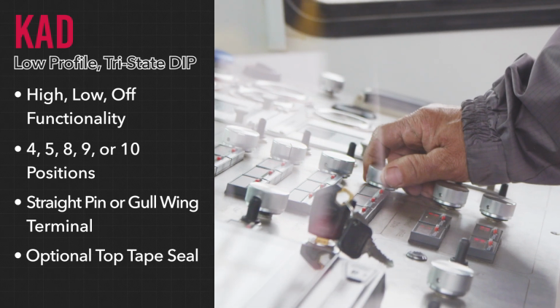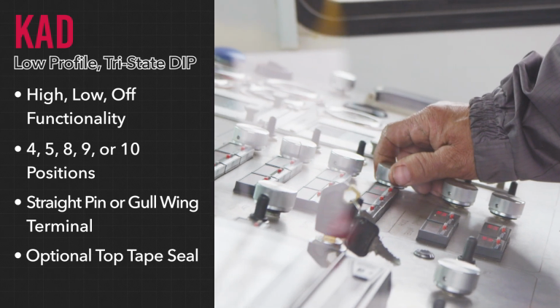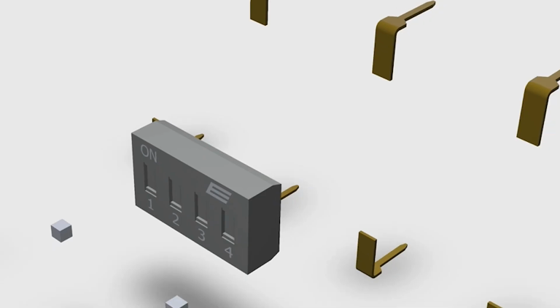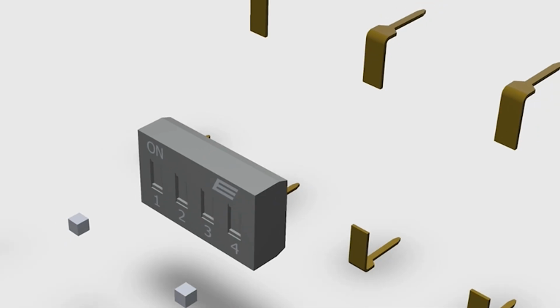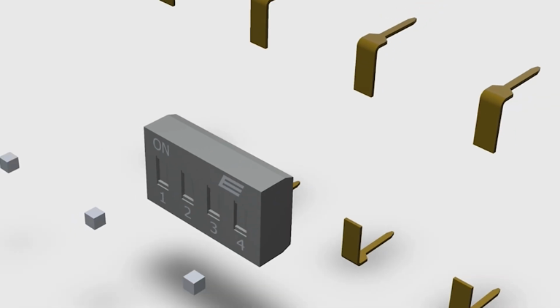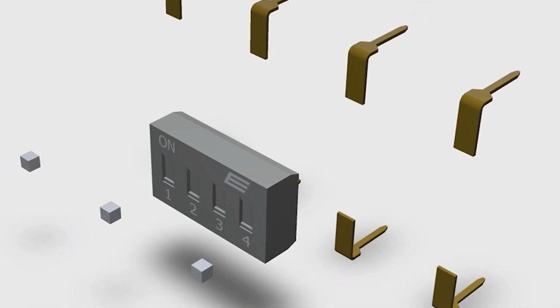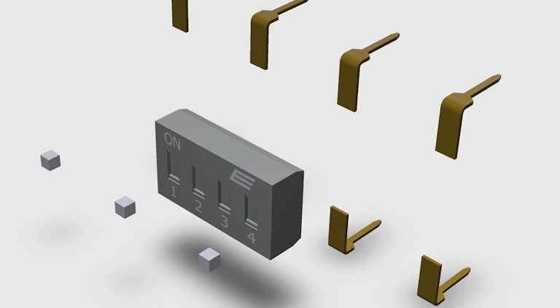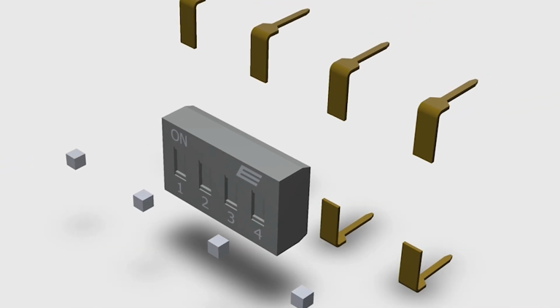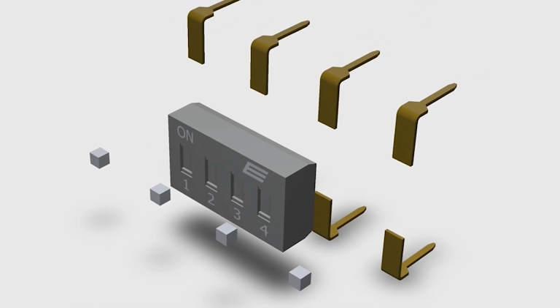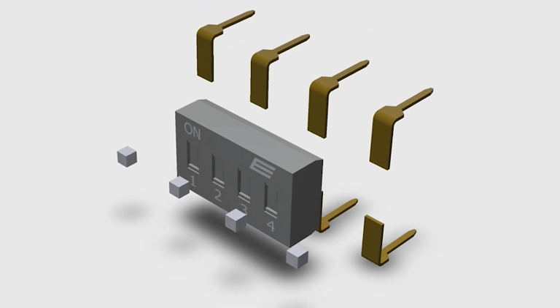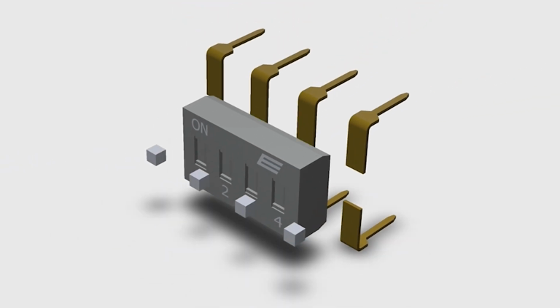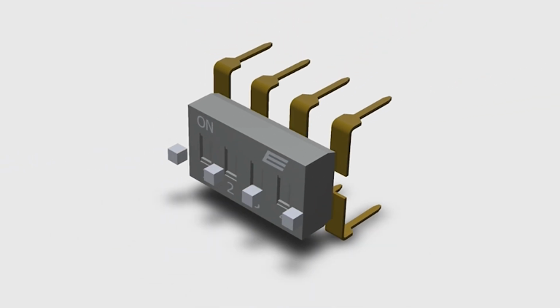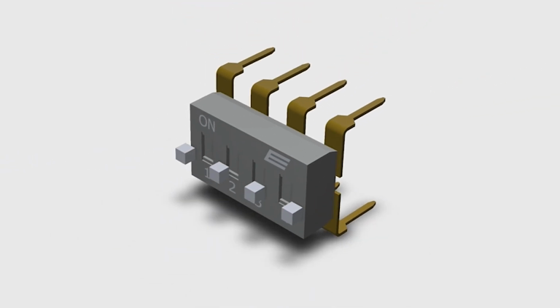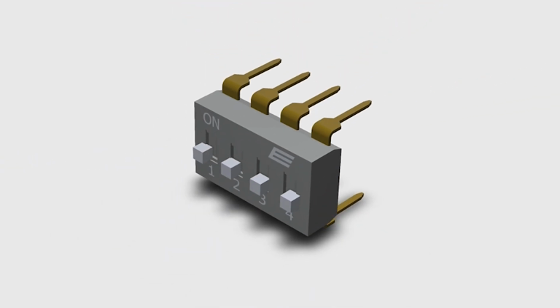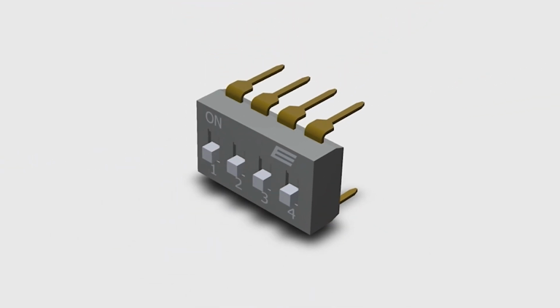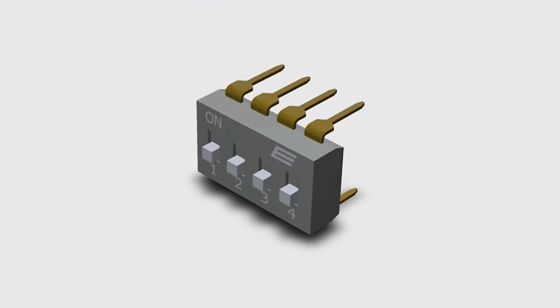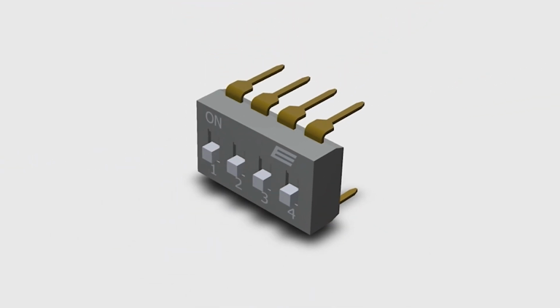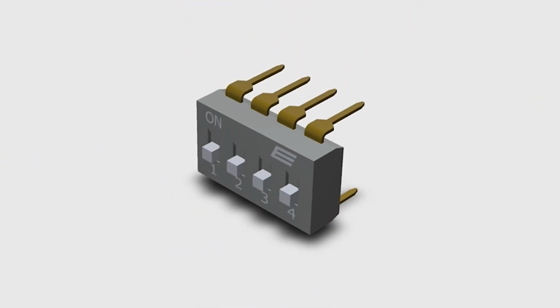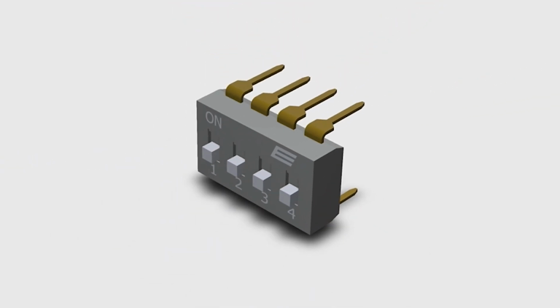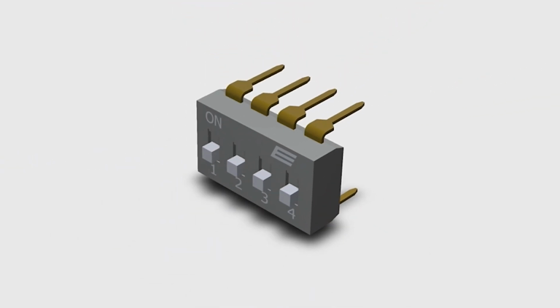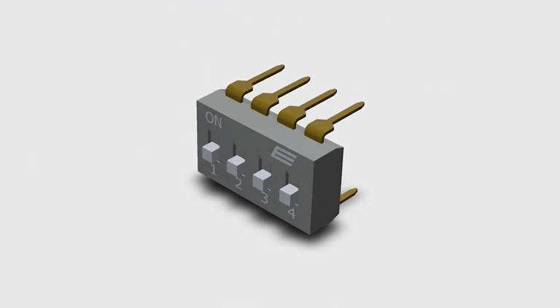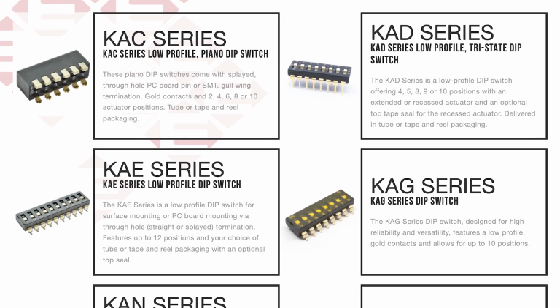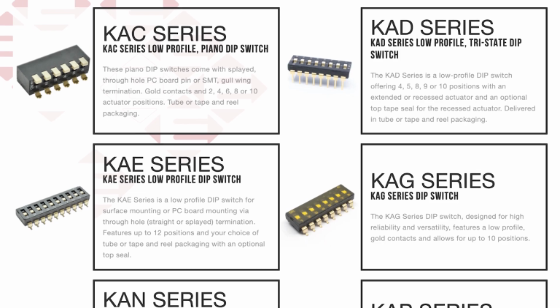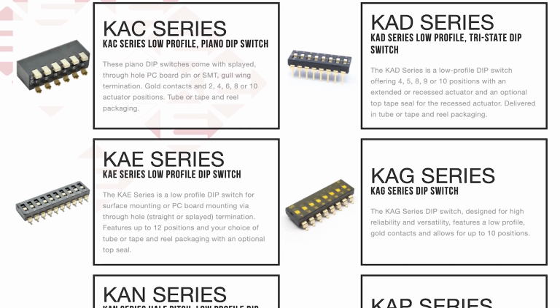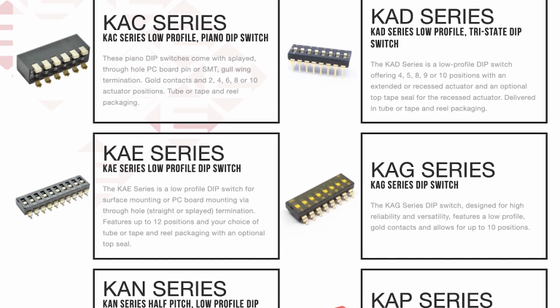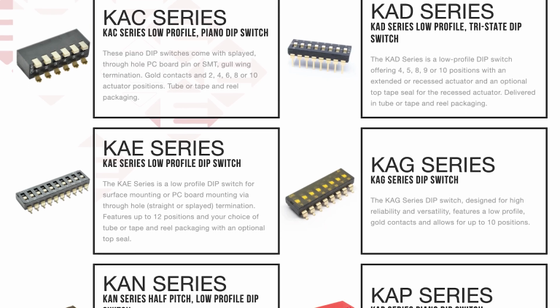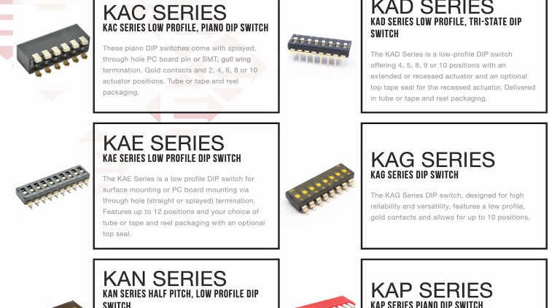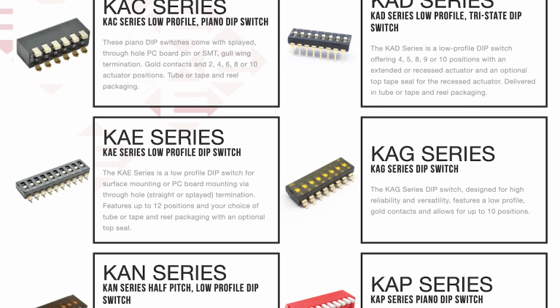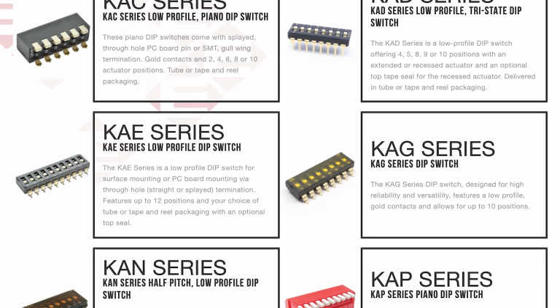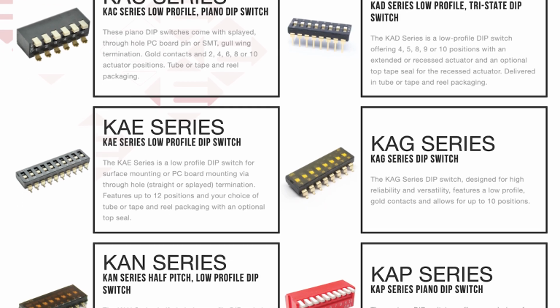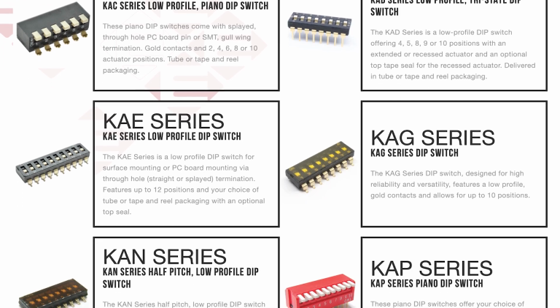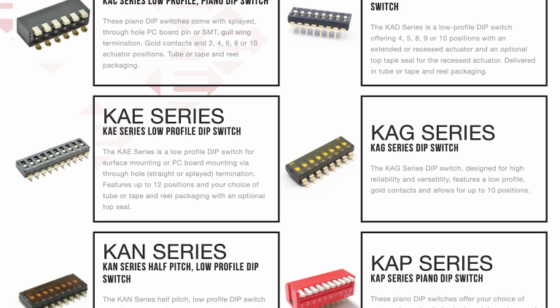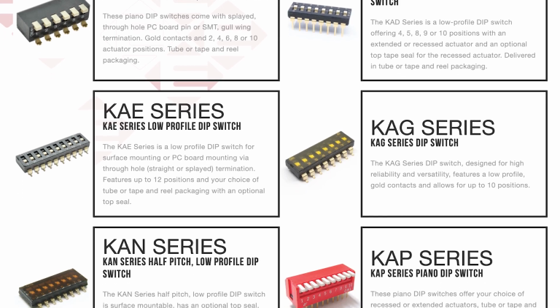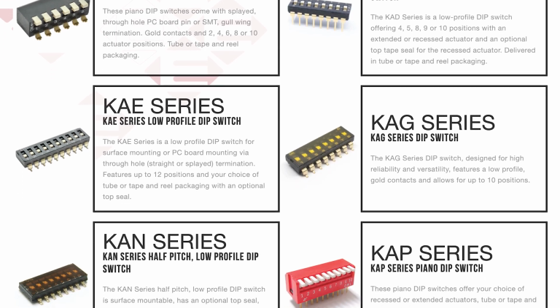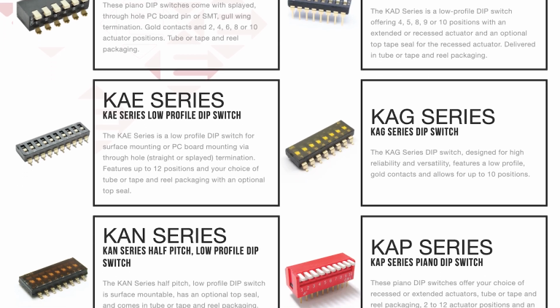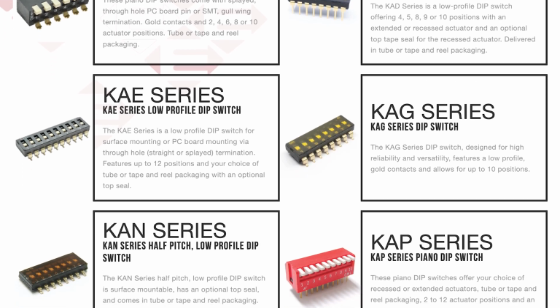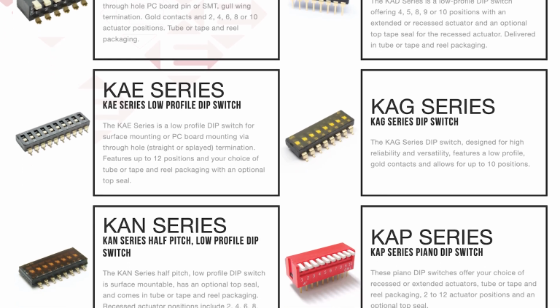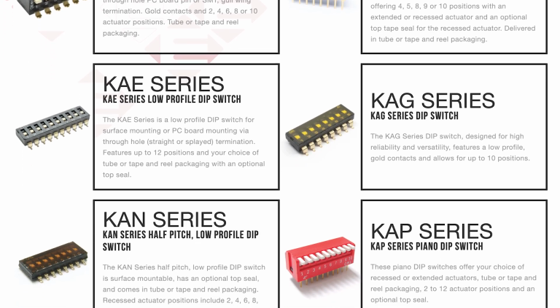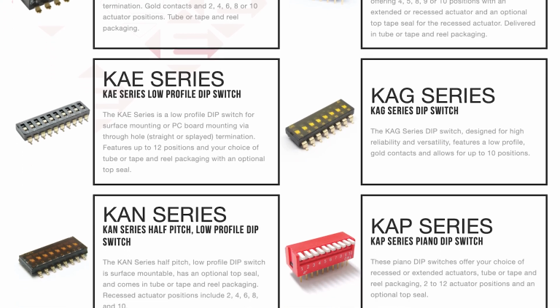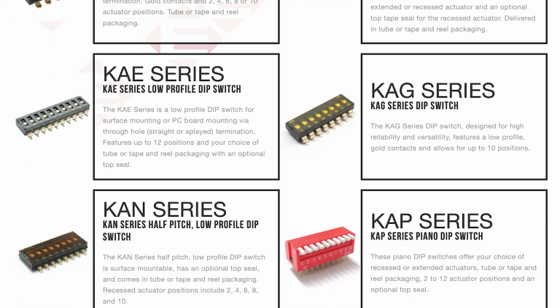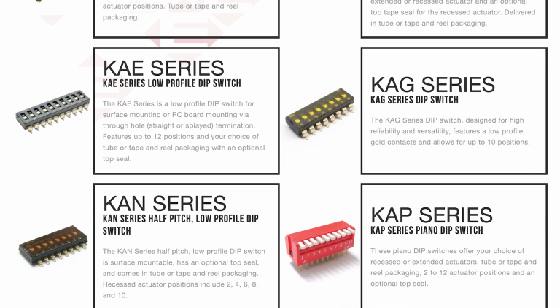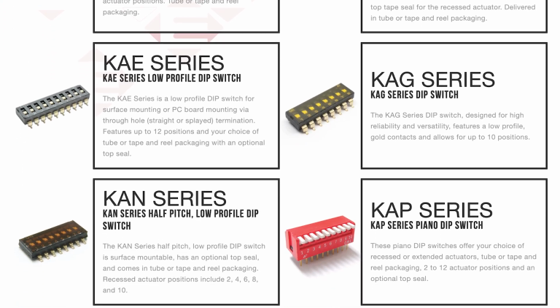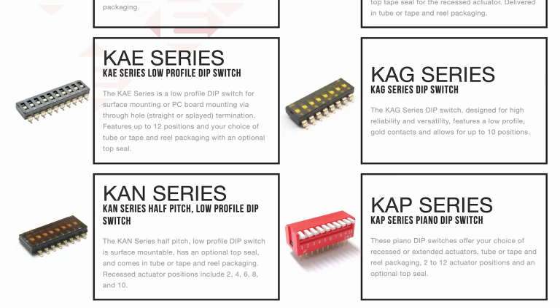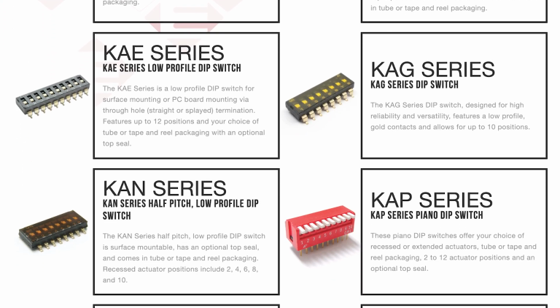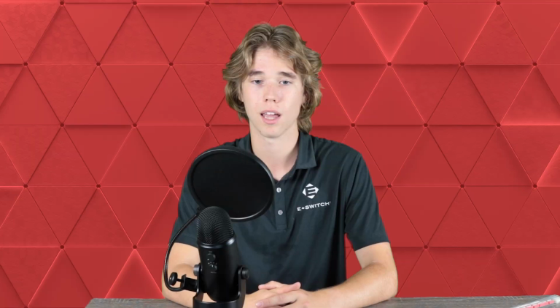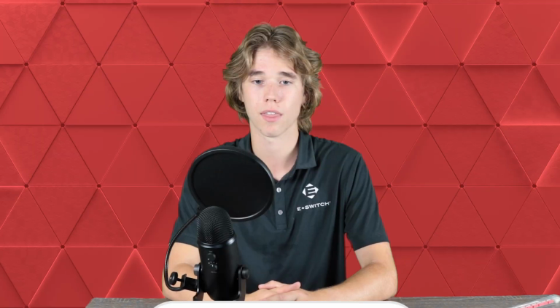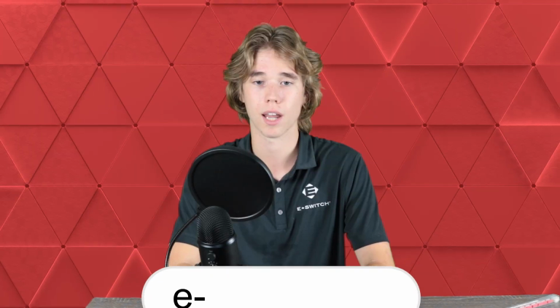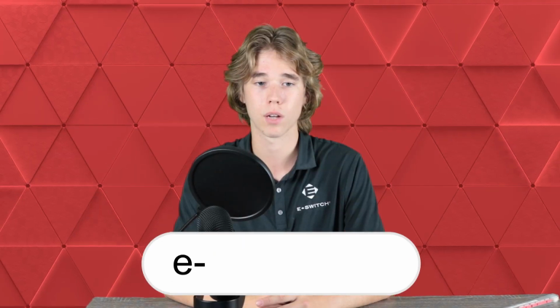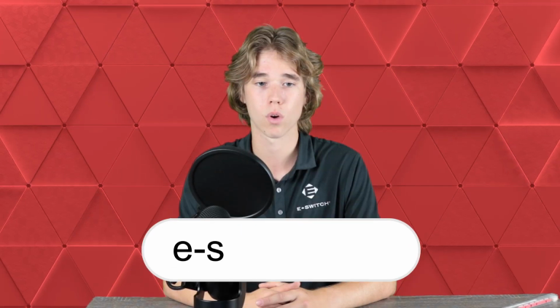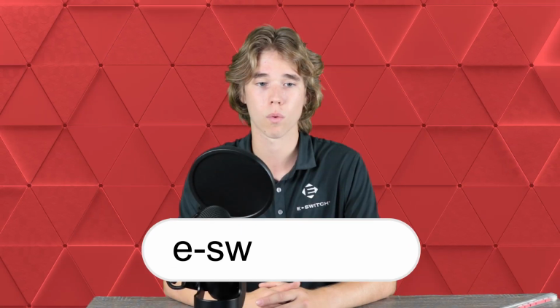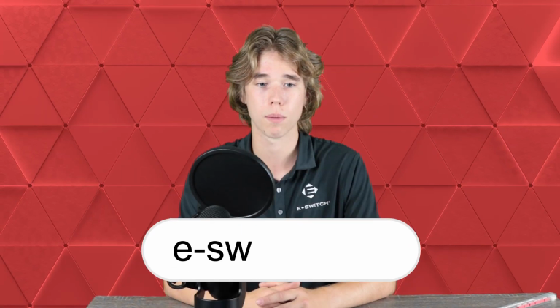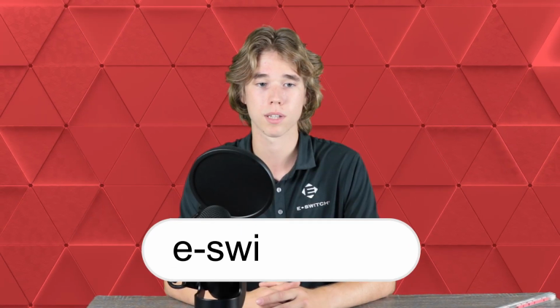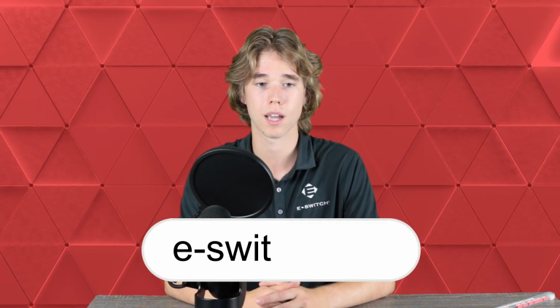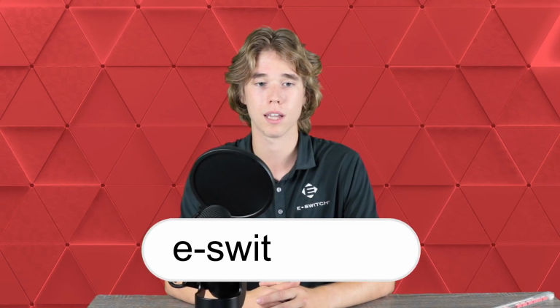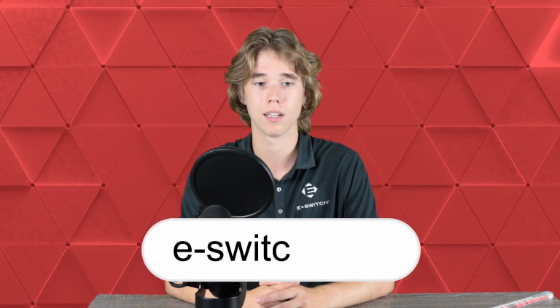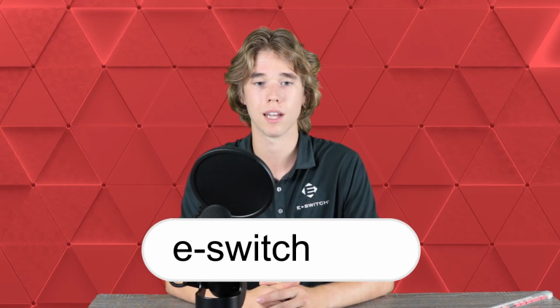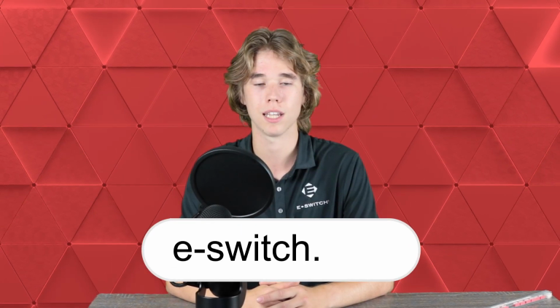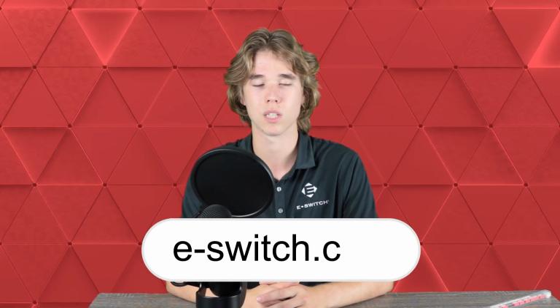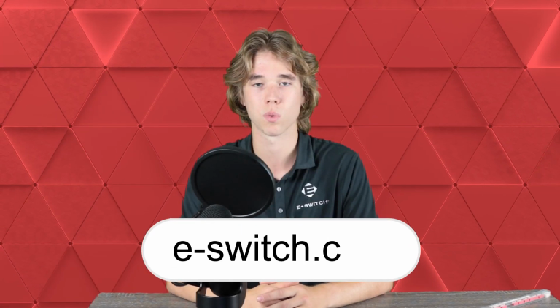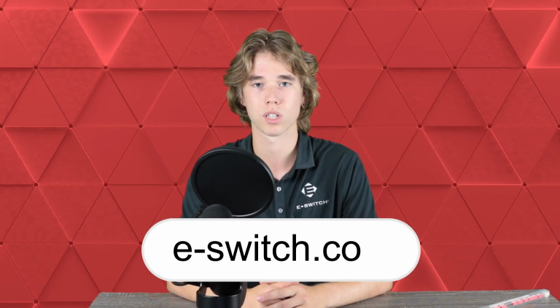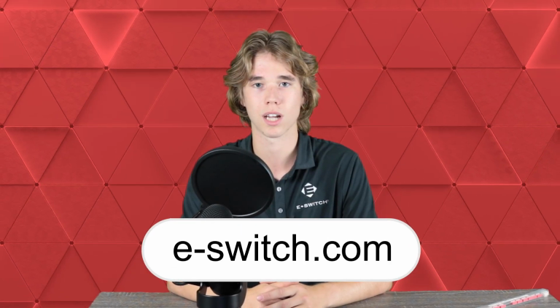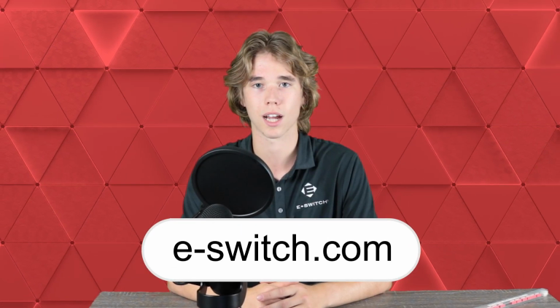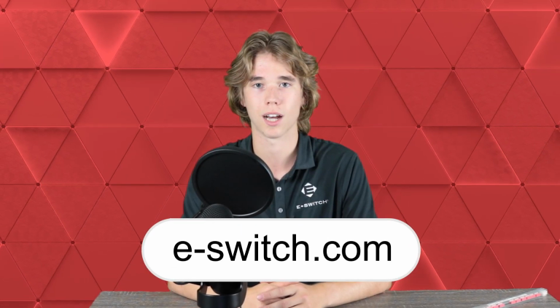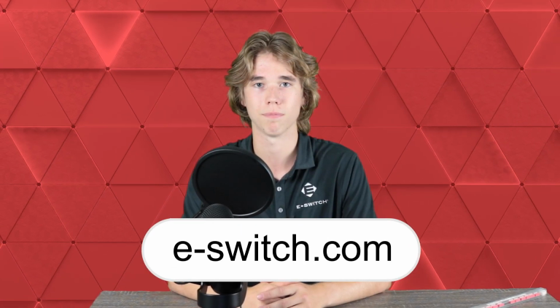If you want to learn more about DIP switches or browse a complete selection of eSwitch products, then head to our website at eSwitch.com.